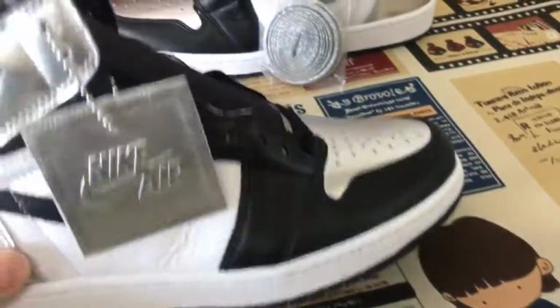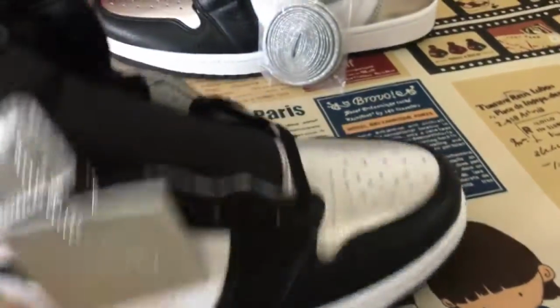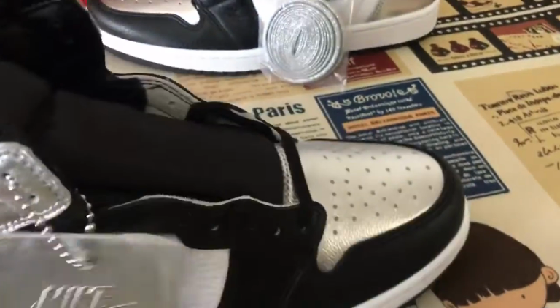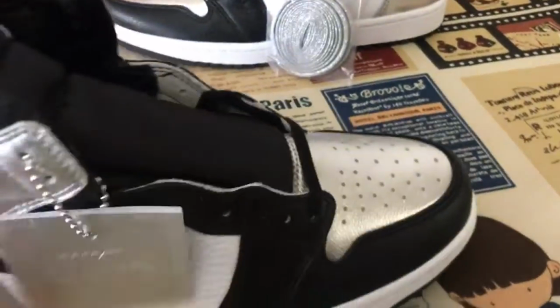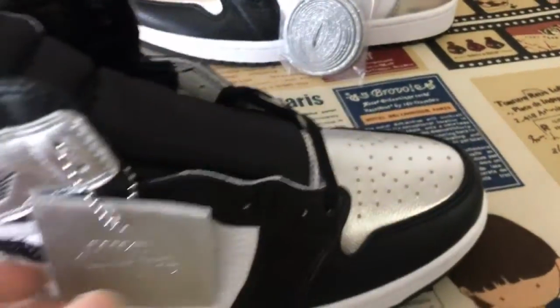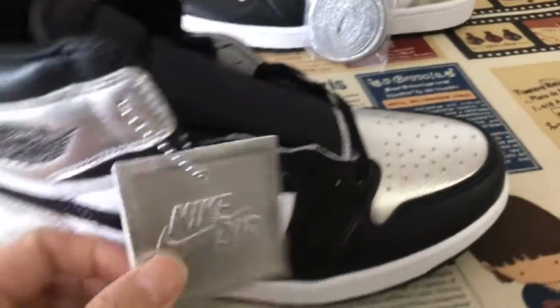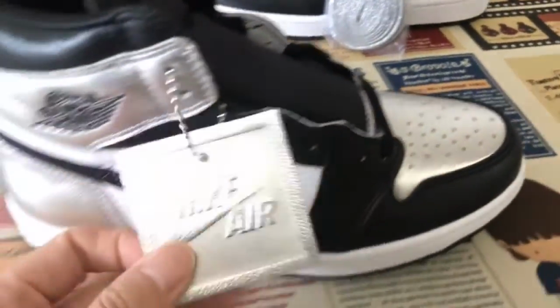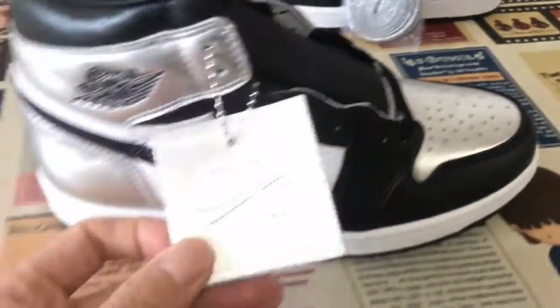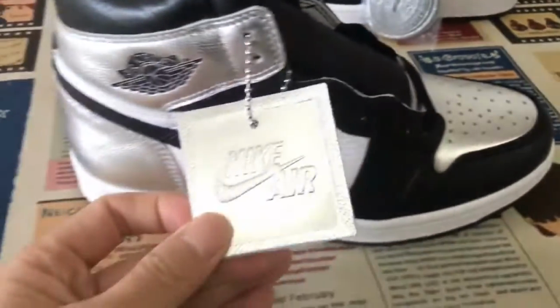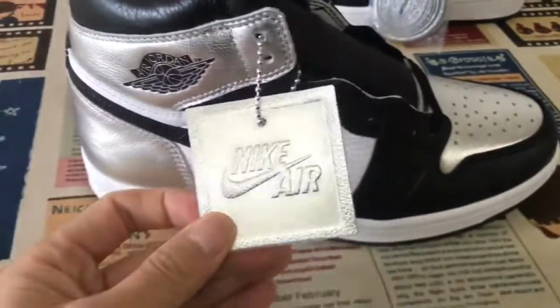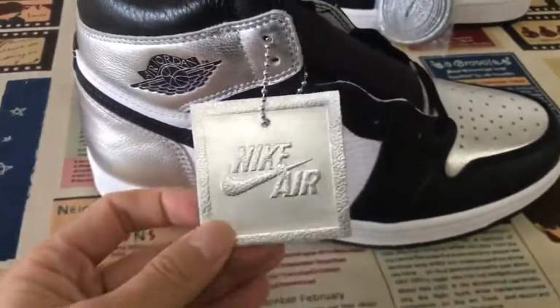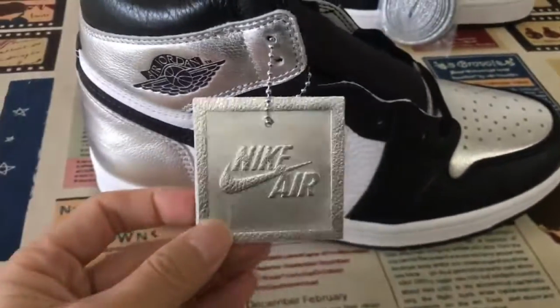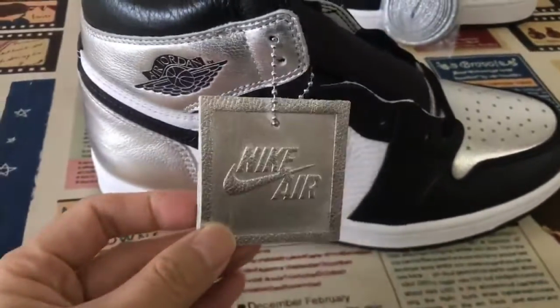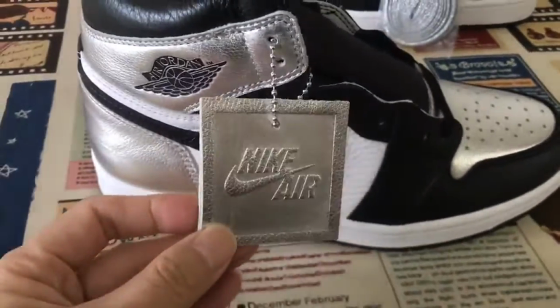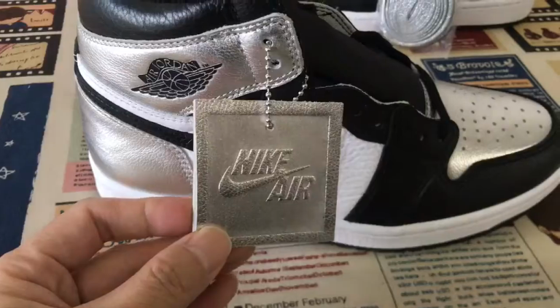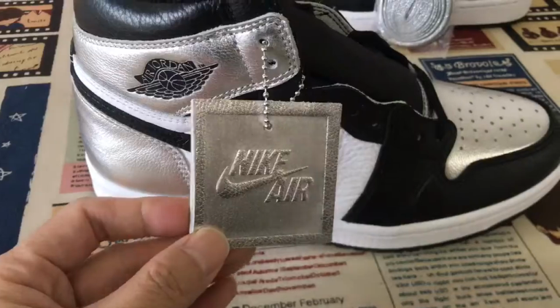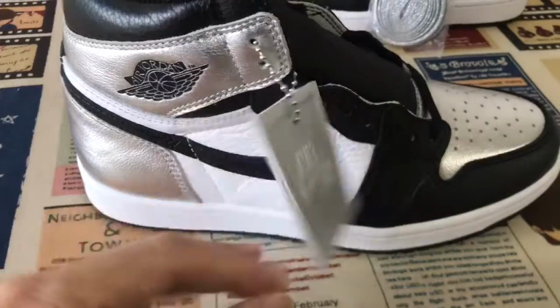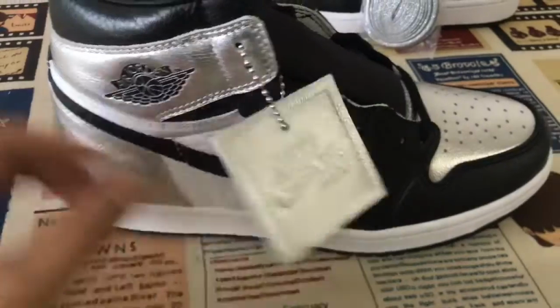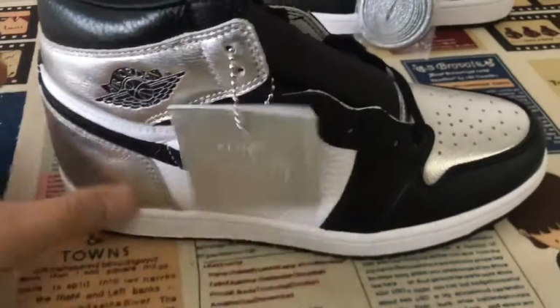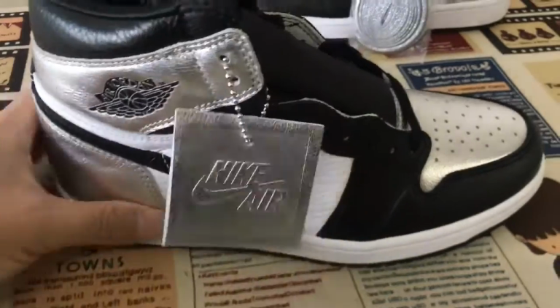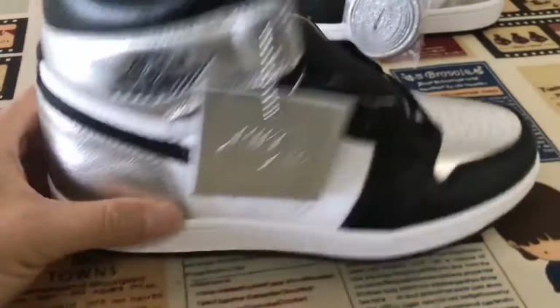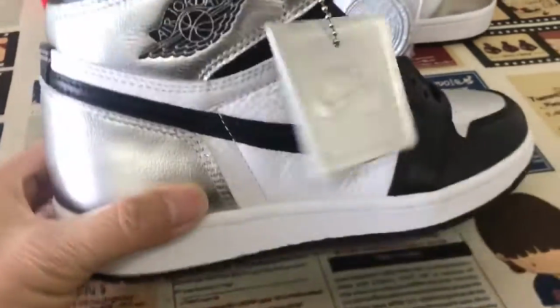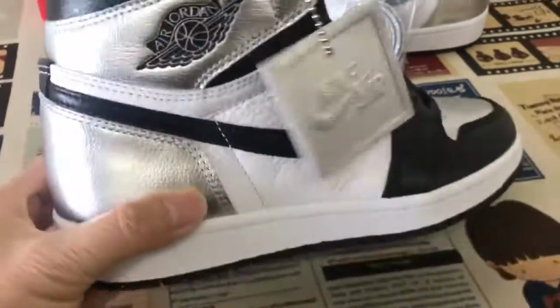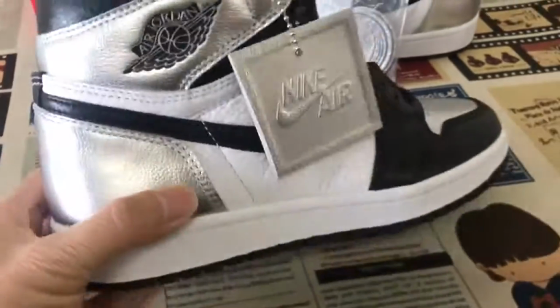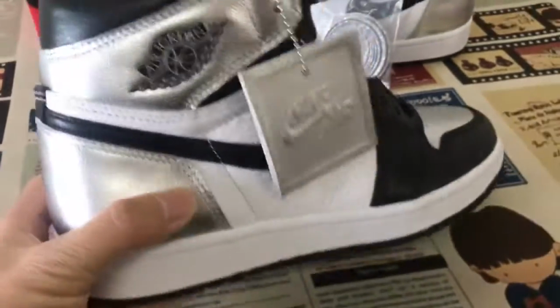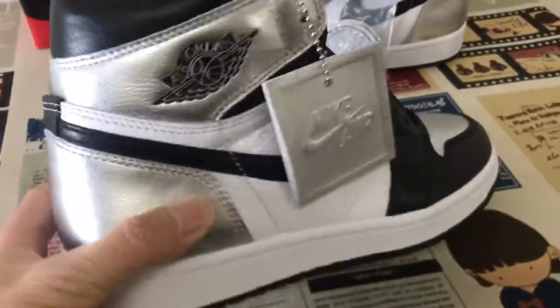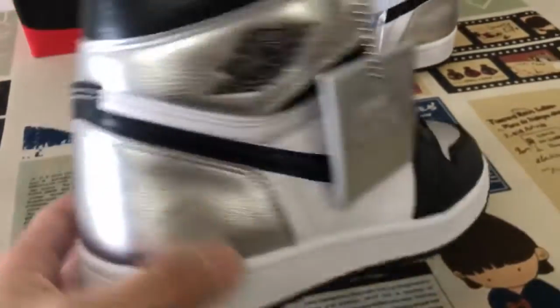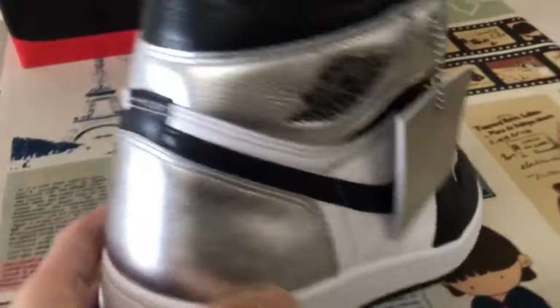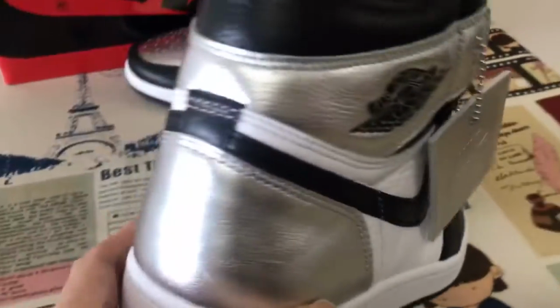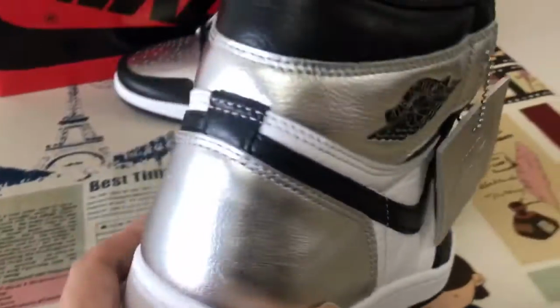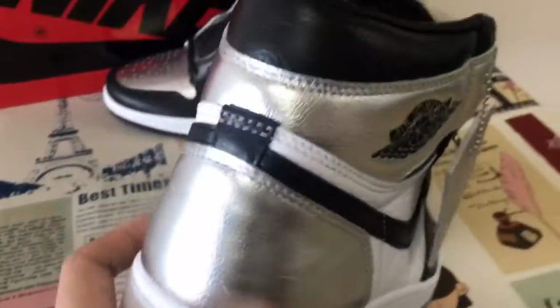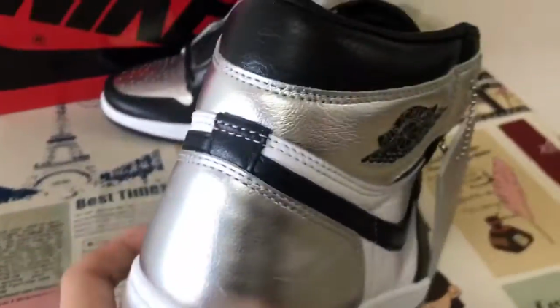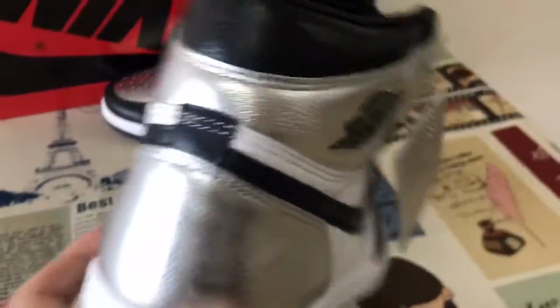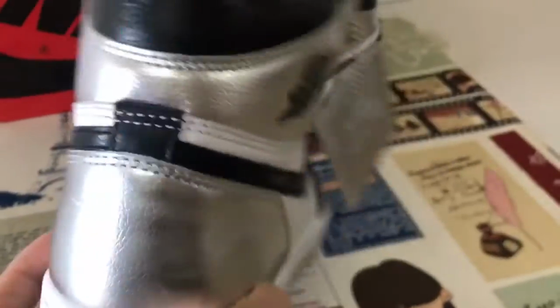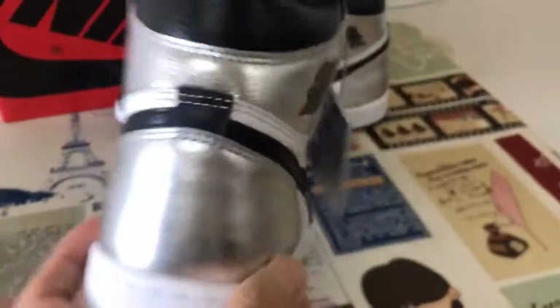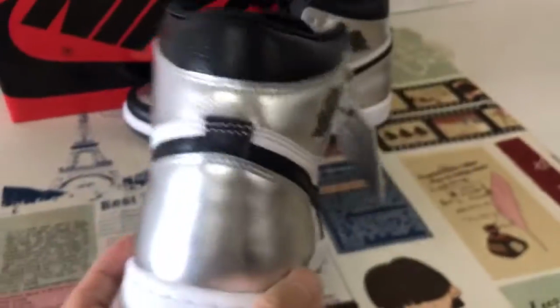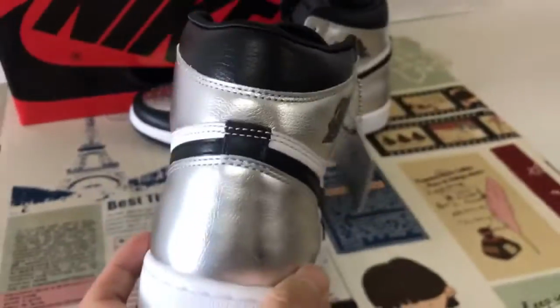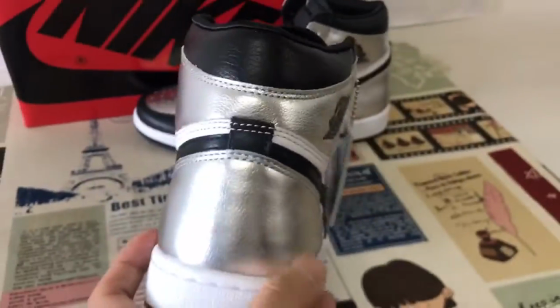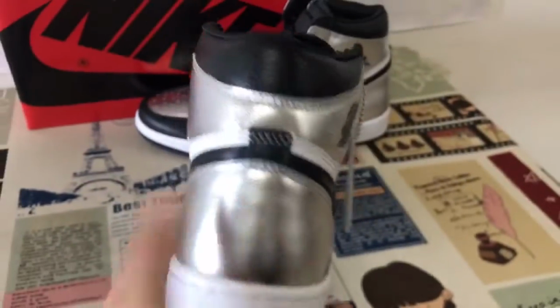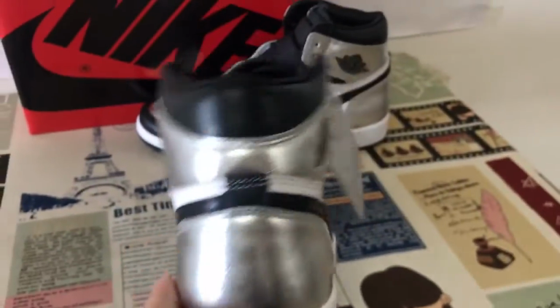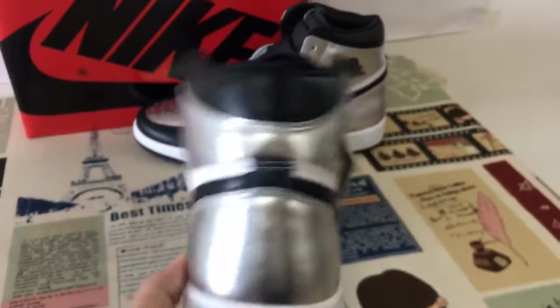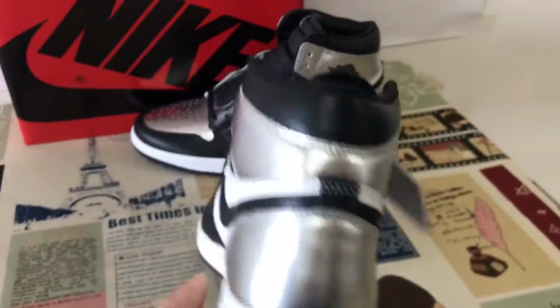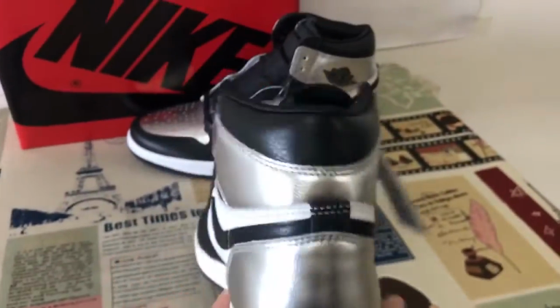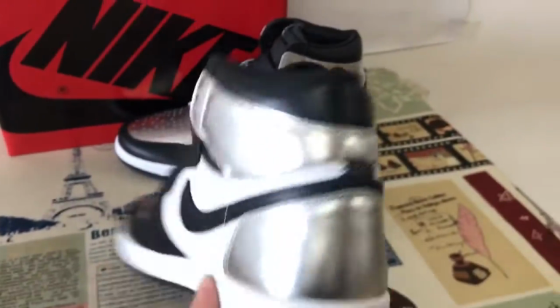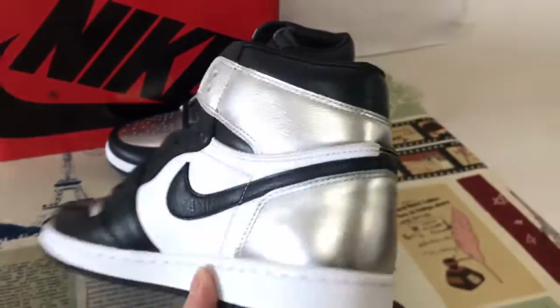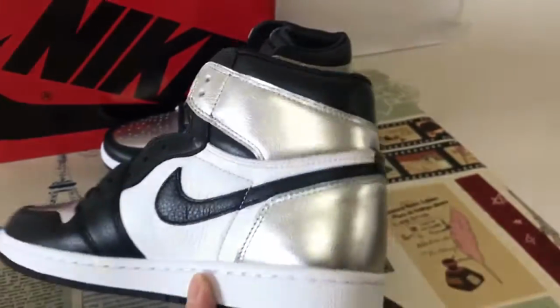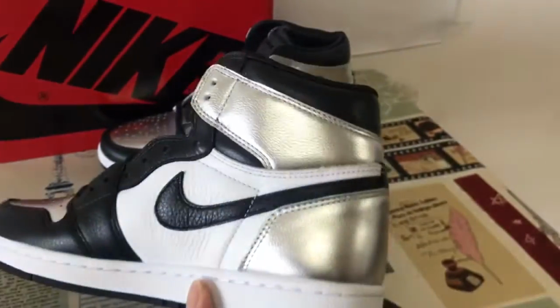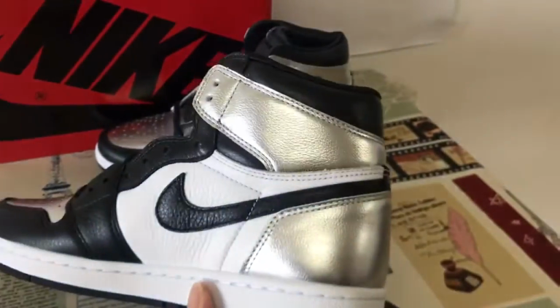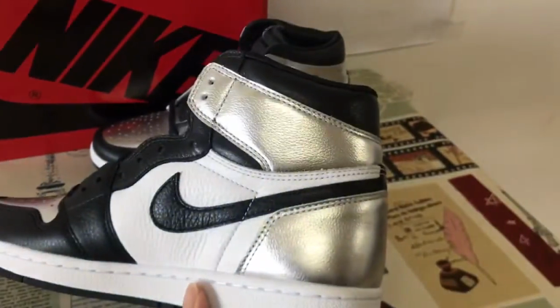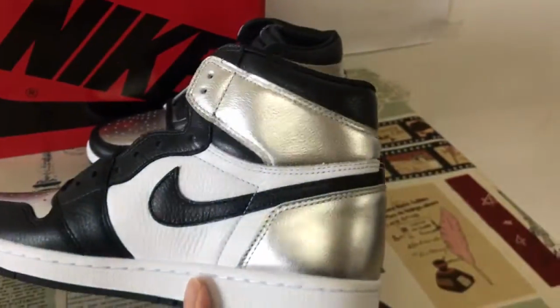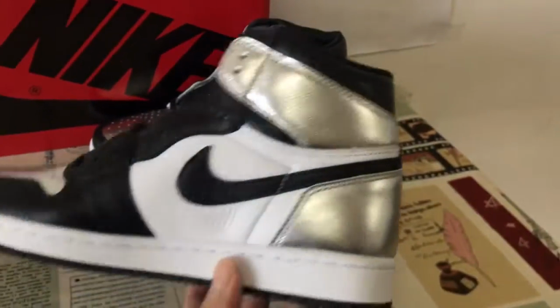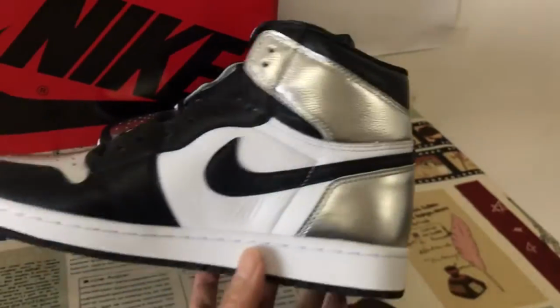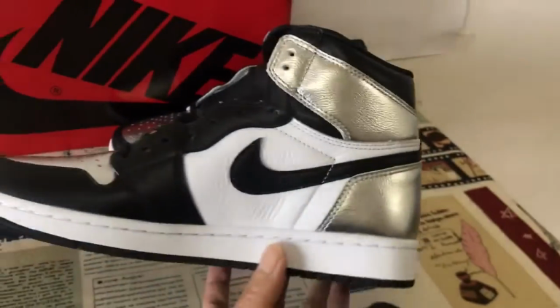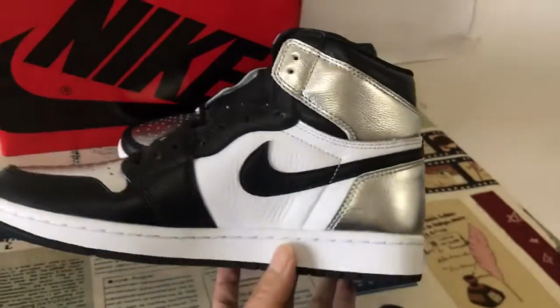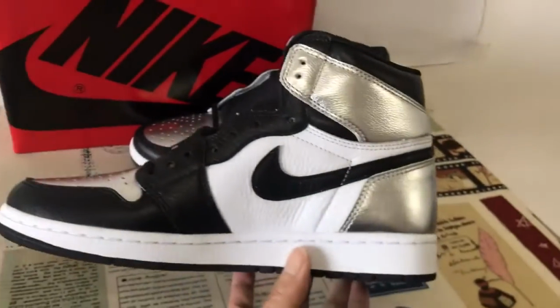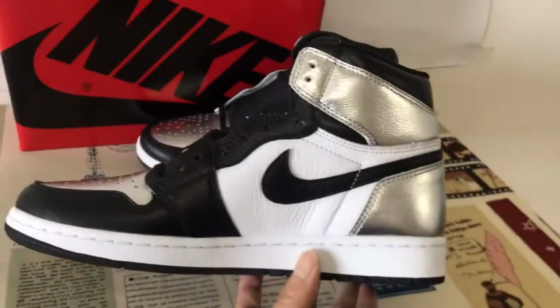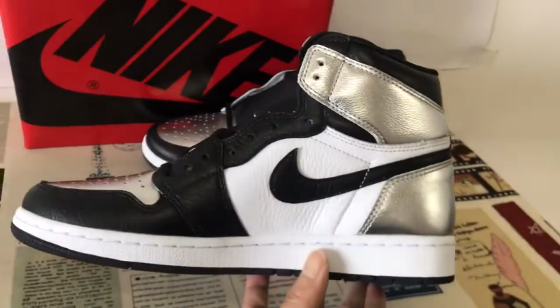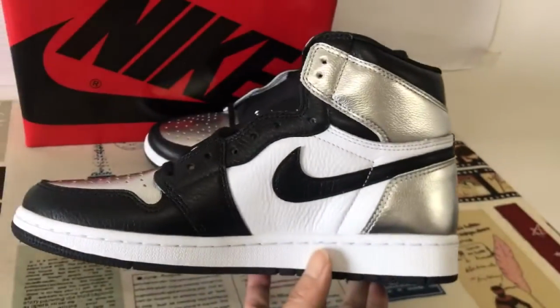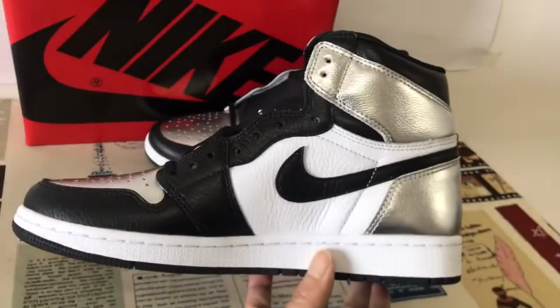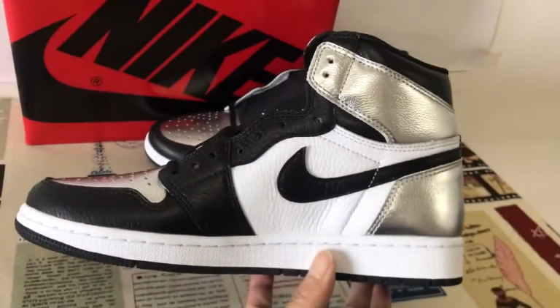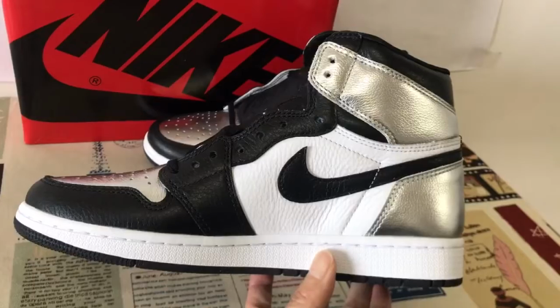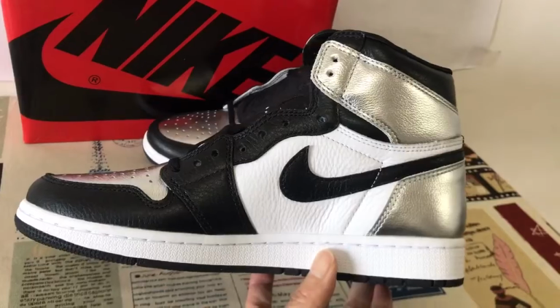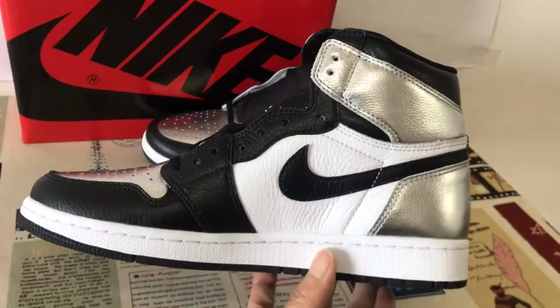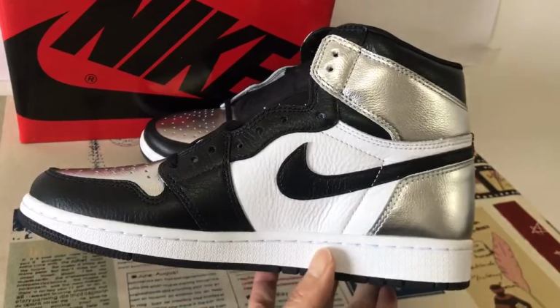Okay, let's see the hand tag. Back view and here's the inside view.